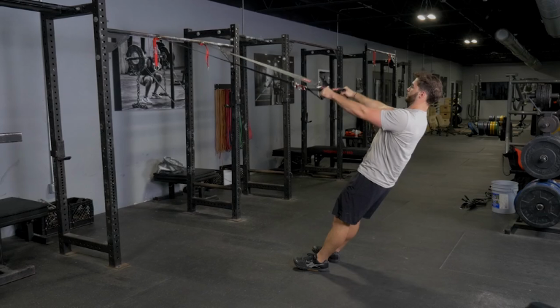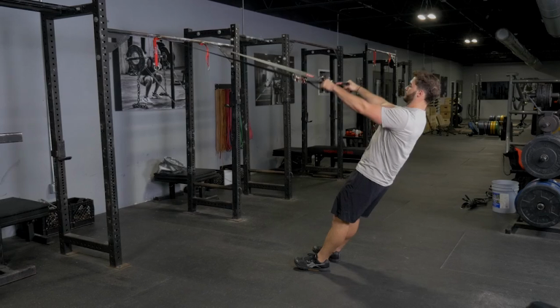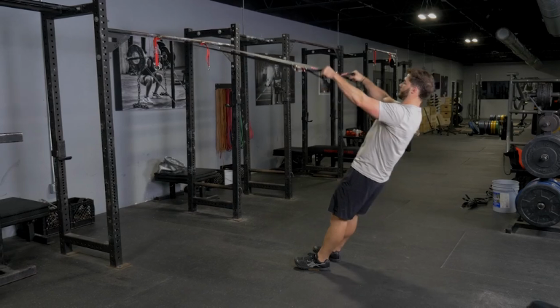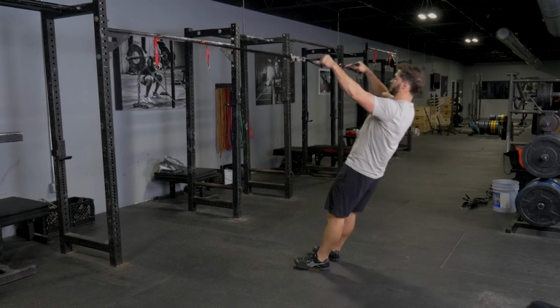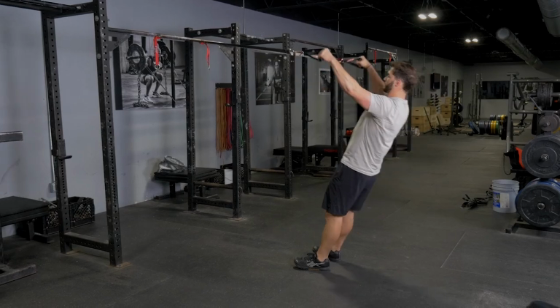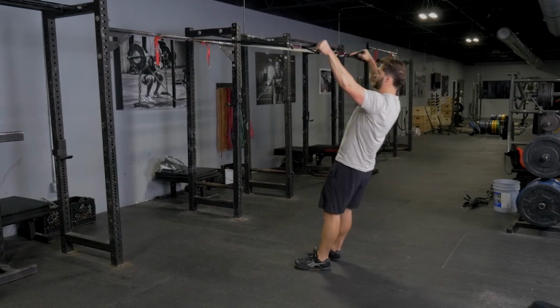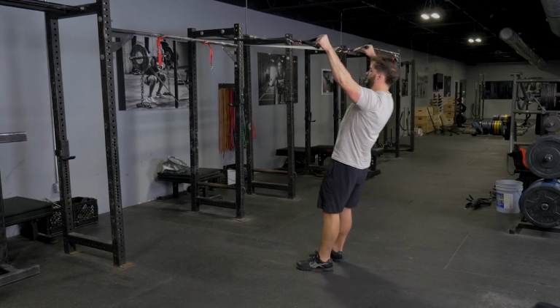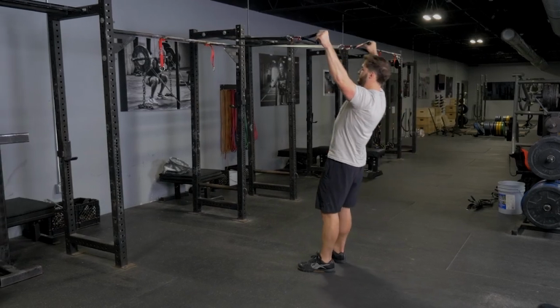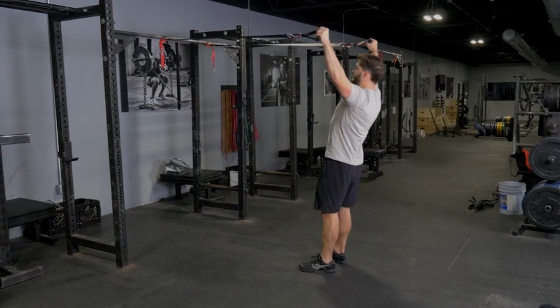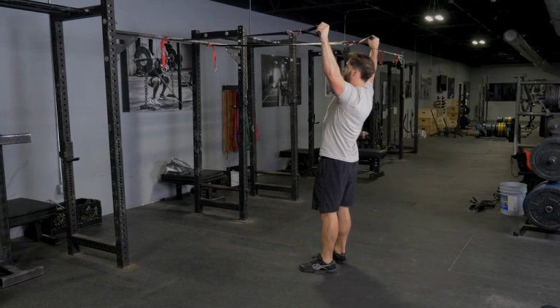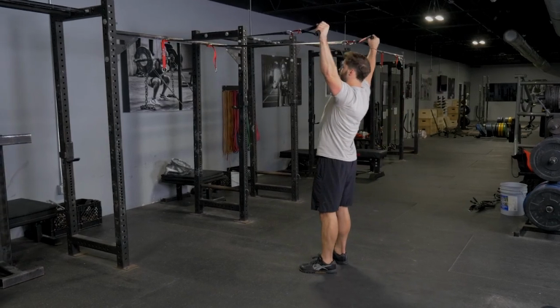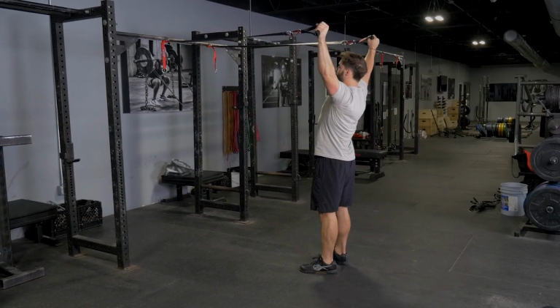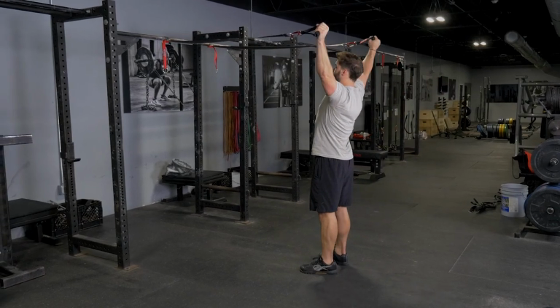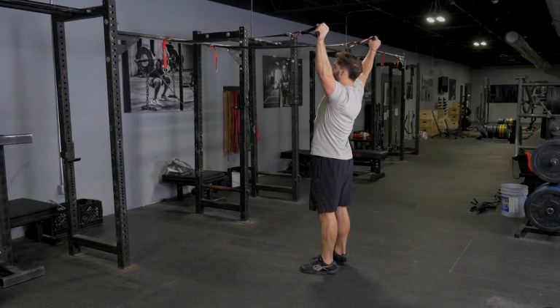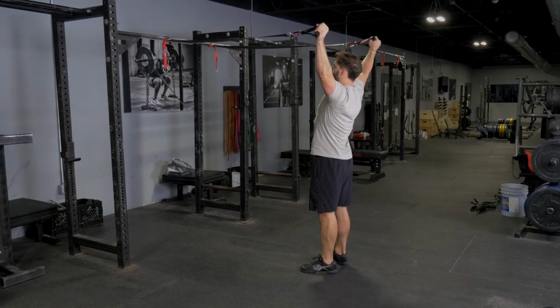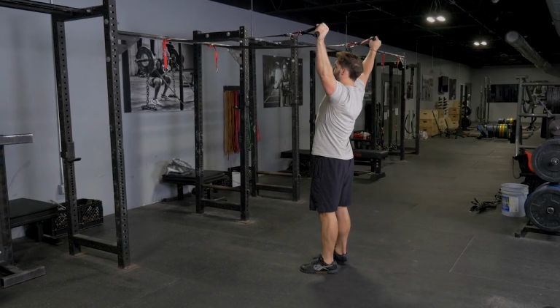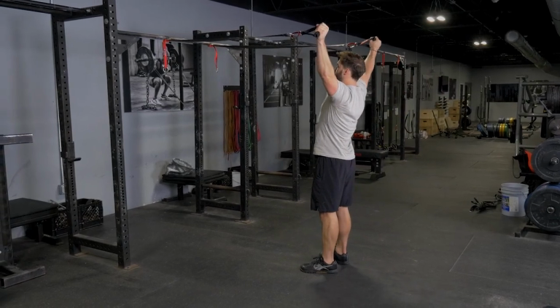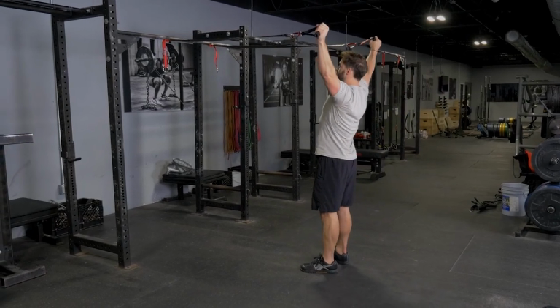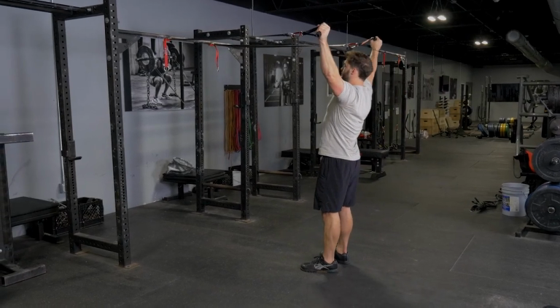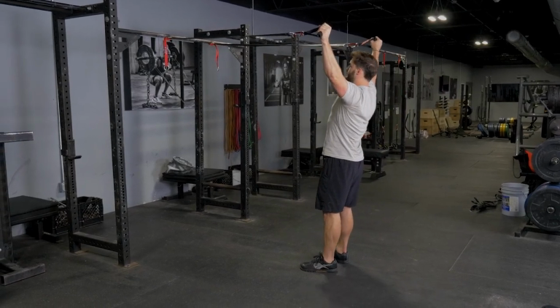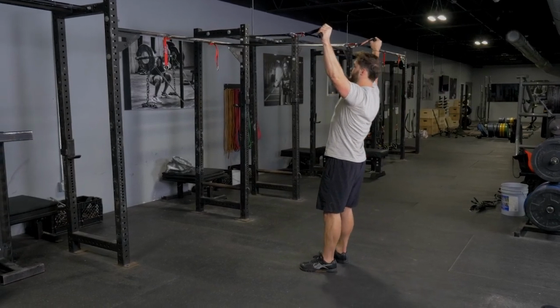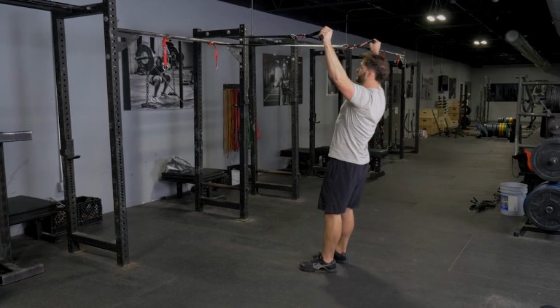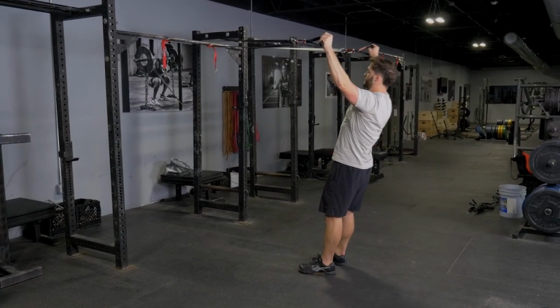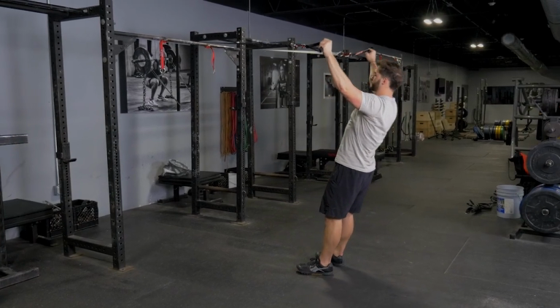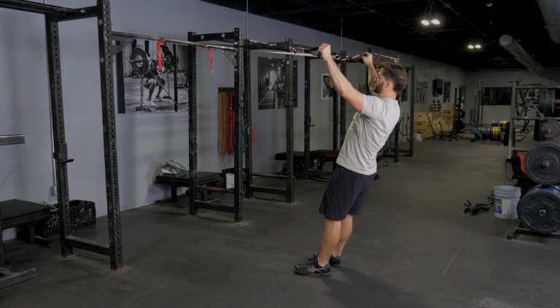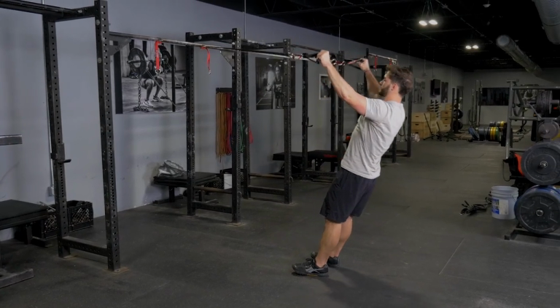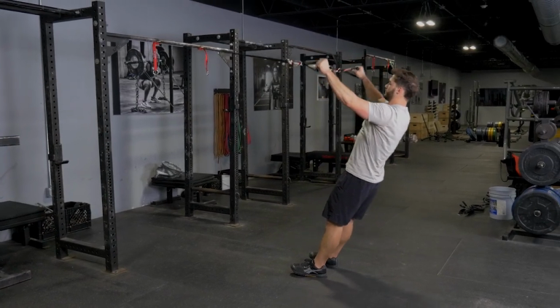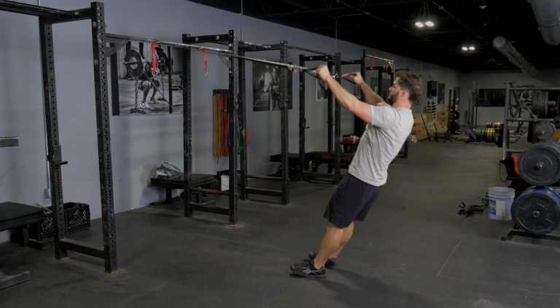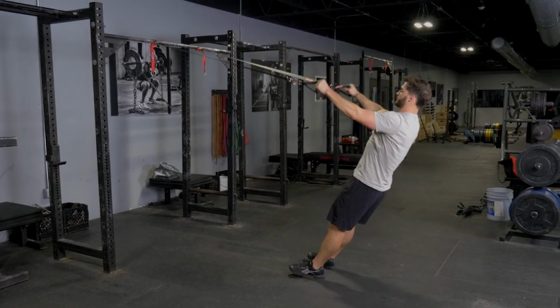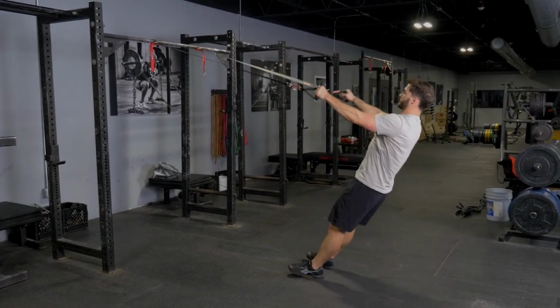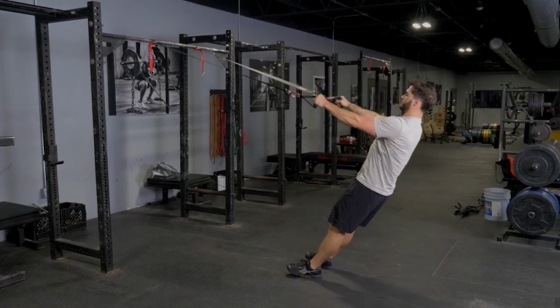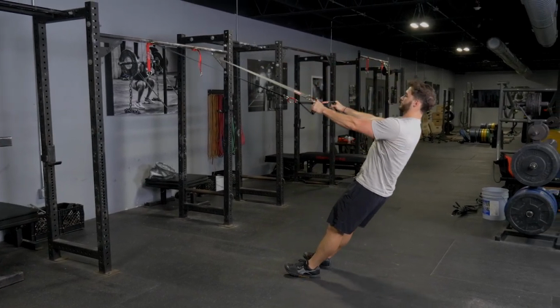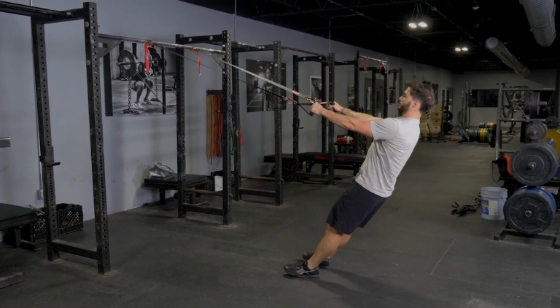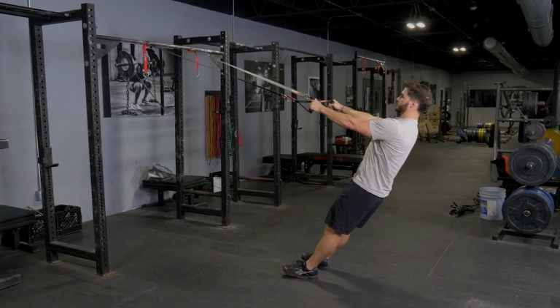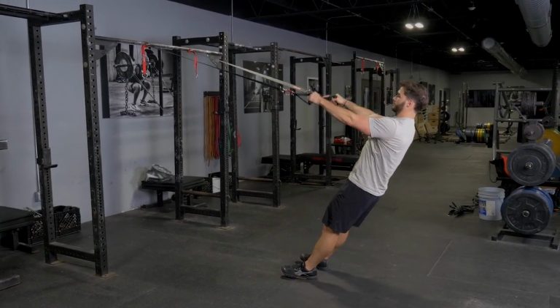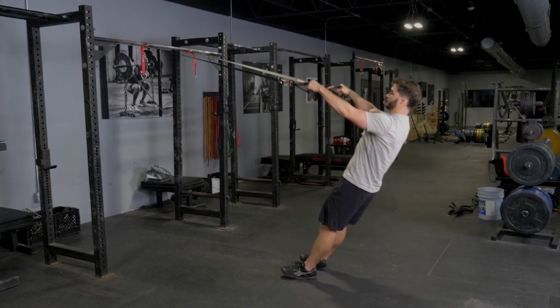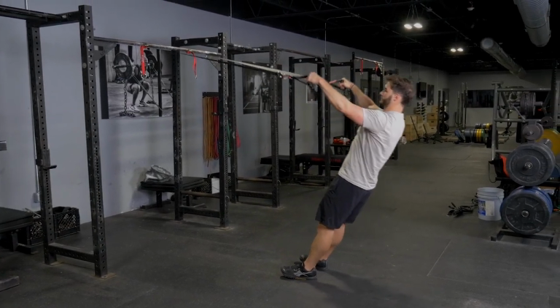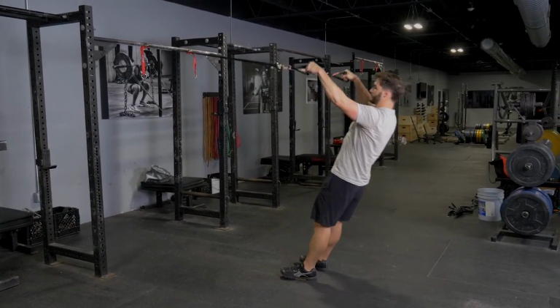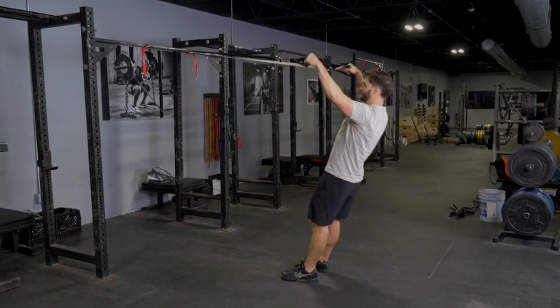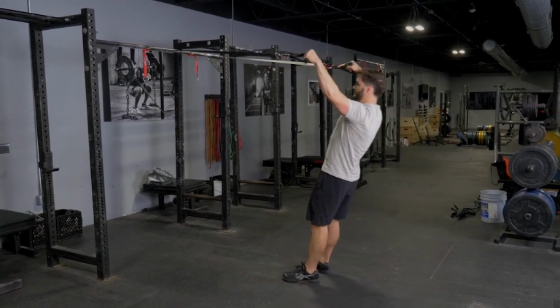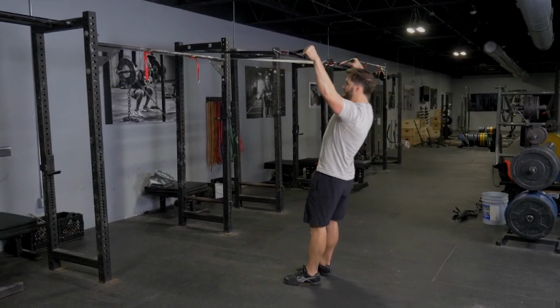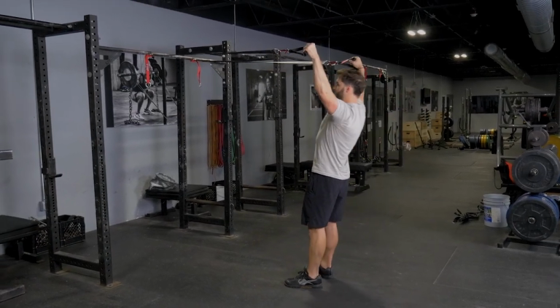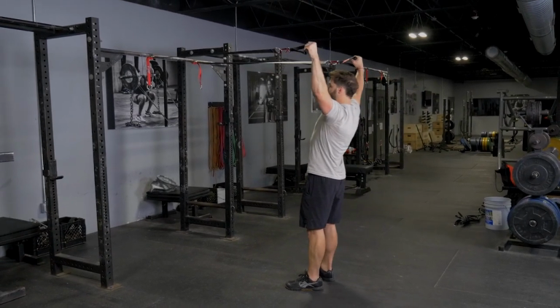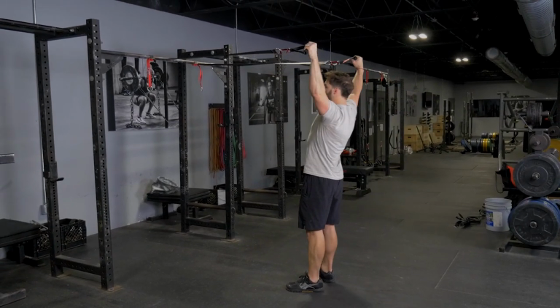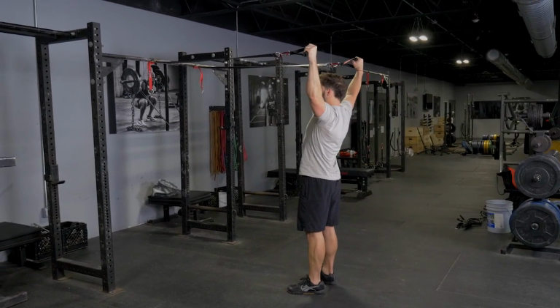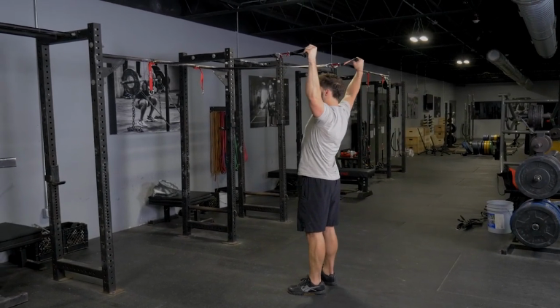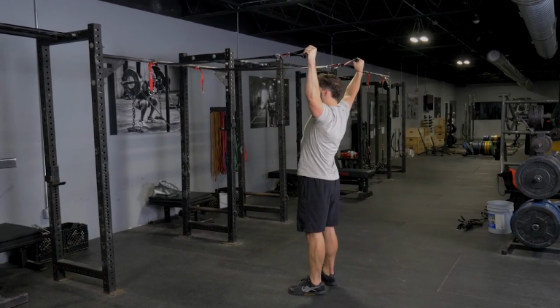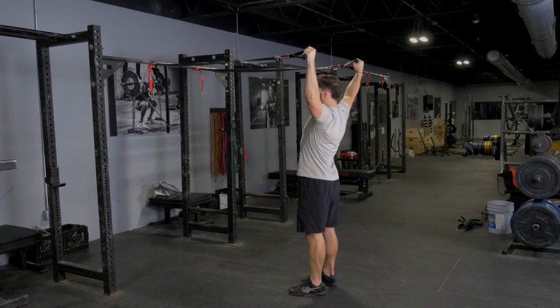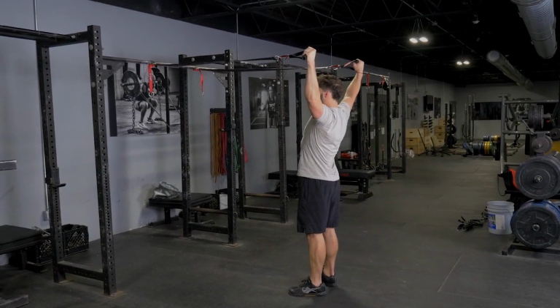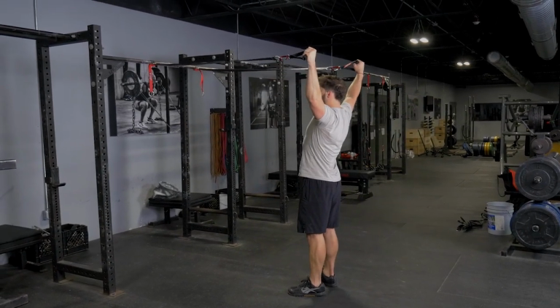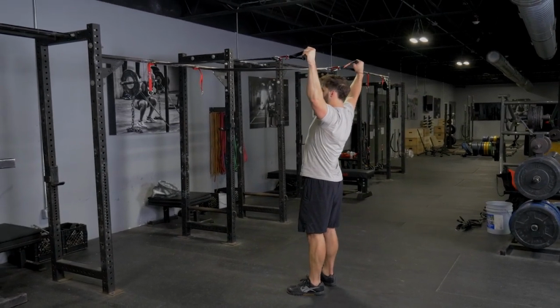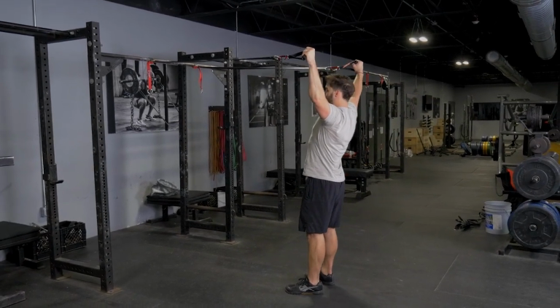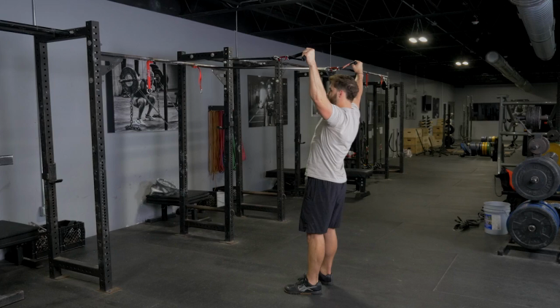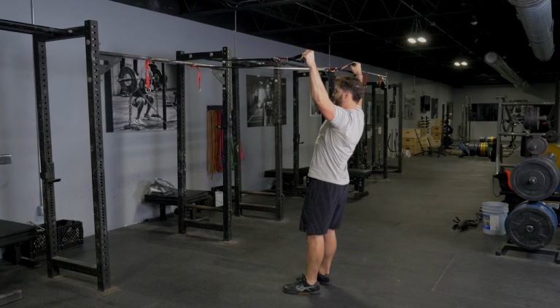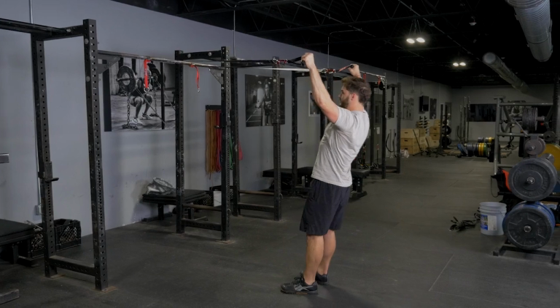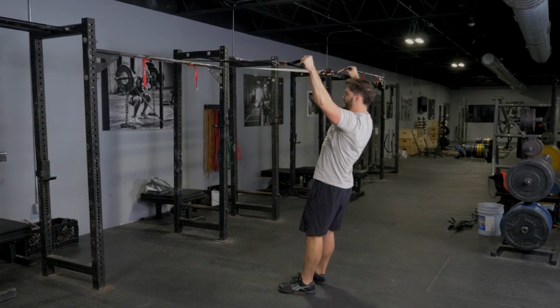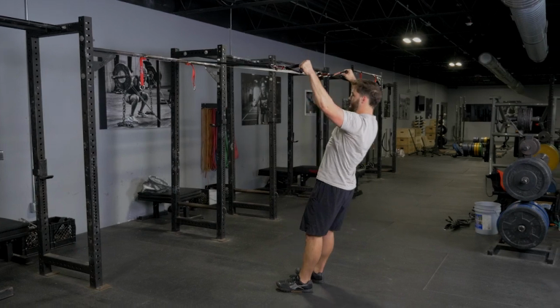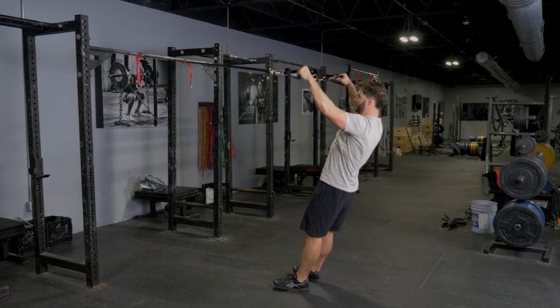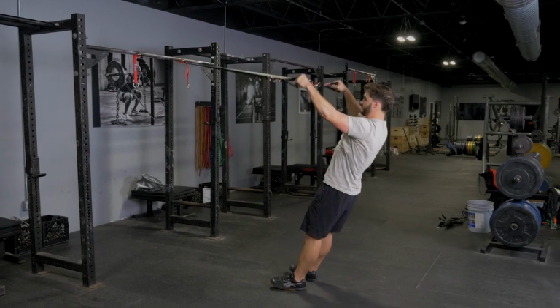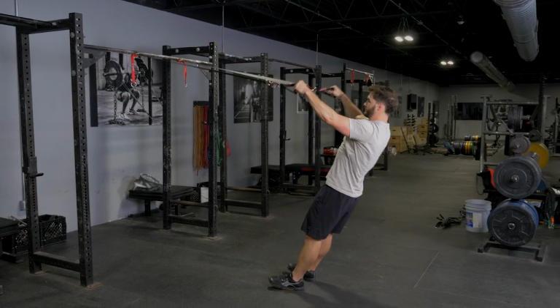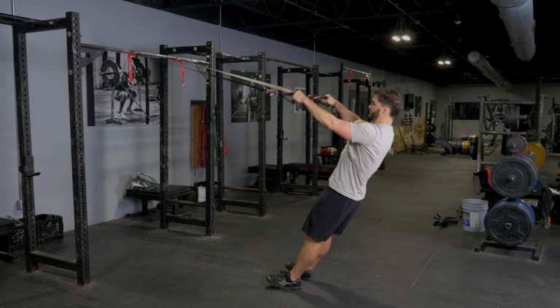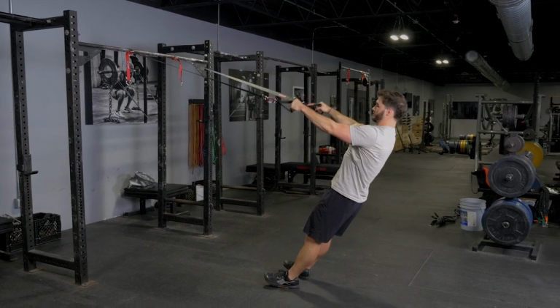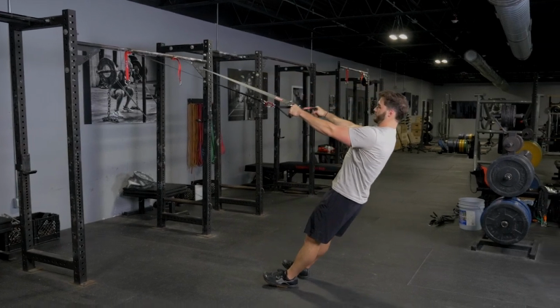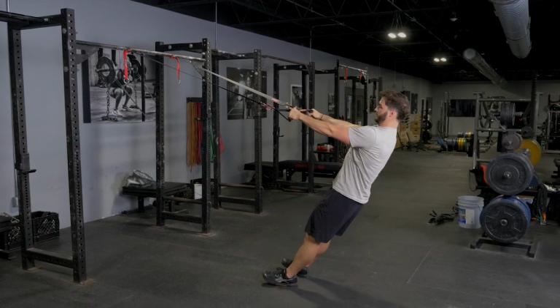Train your rear deltoids, external rotators, and rhomboids doing the Y-Pull with the T-Grip suspension system.